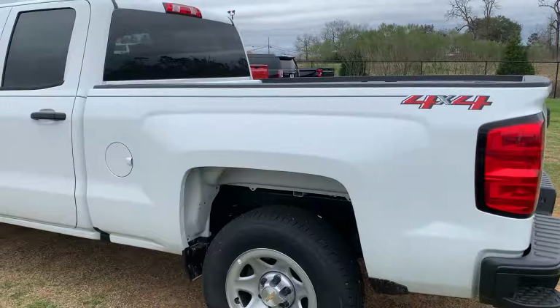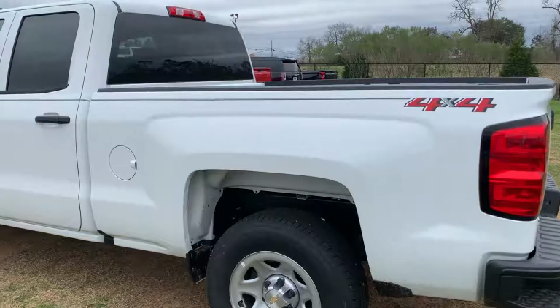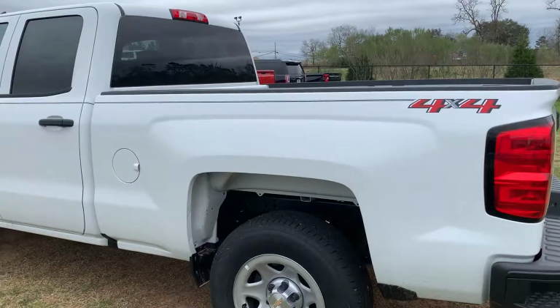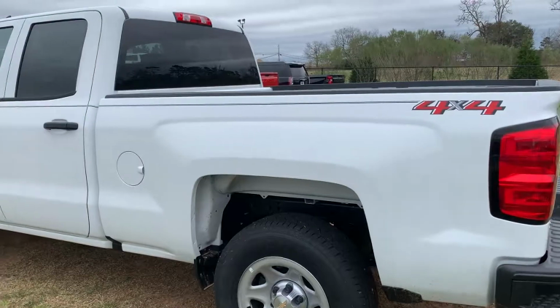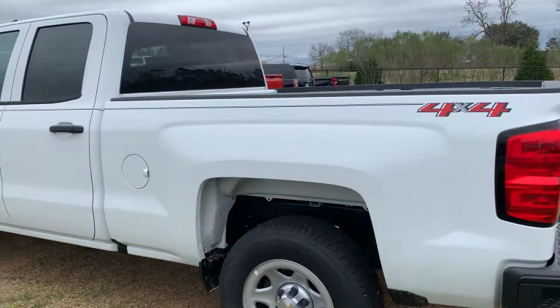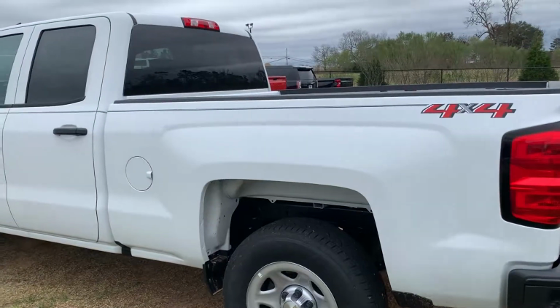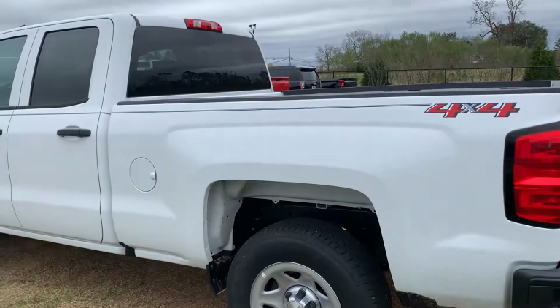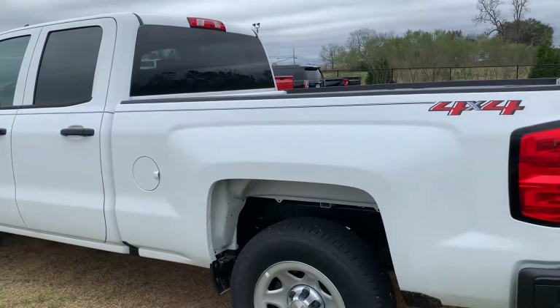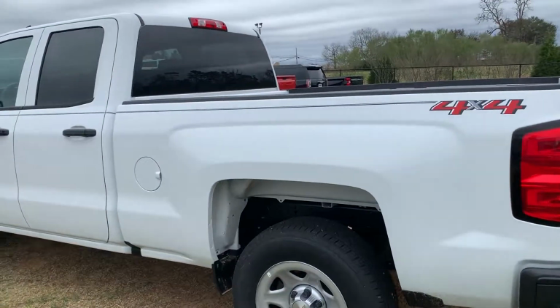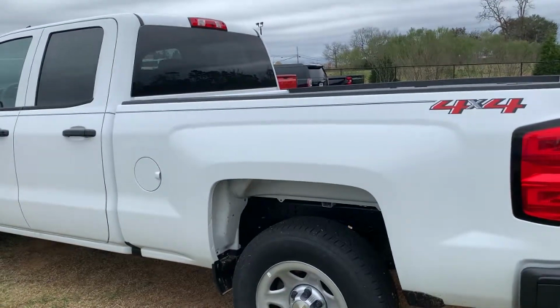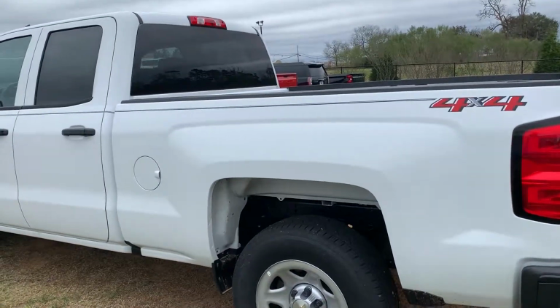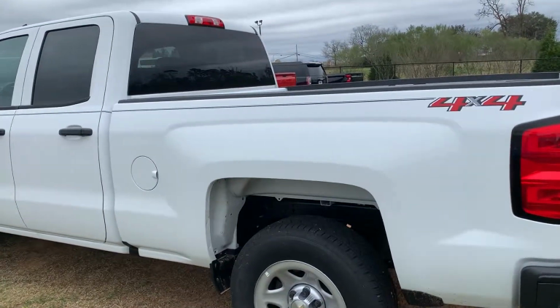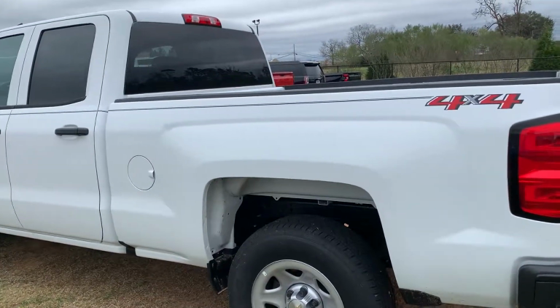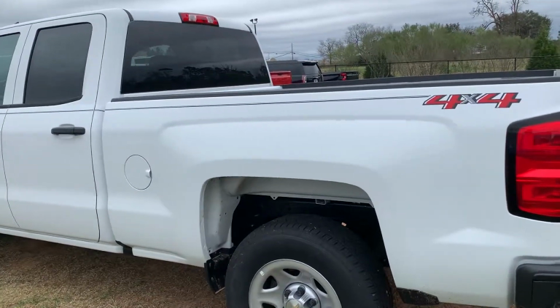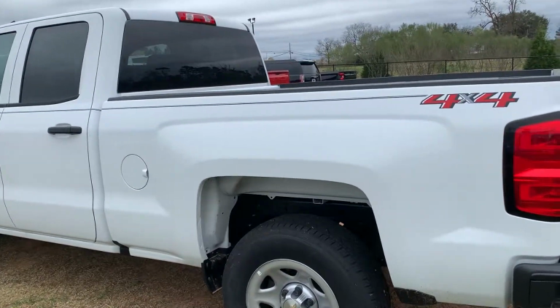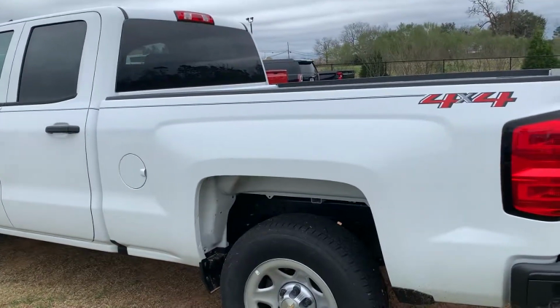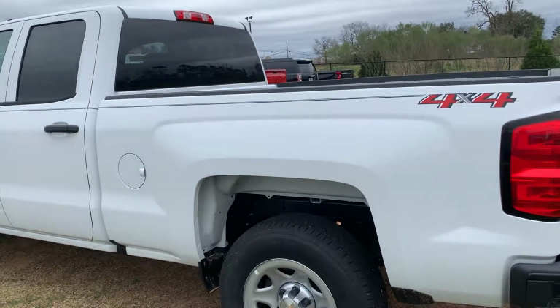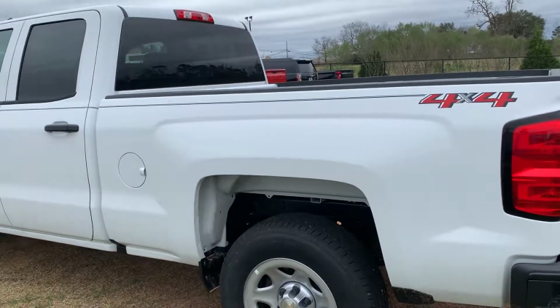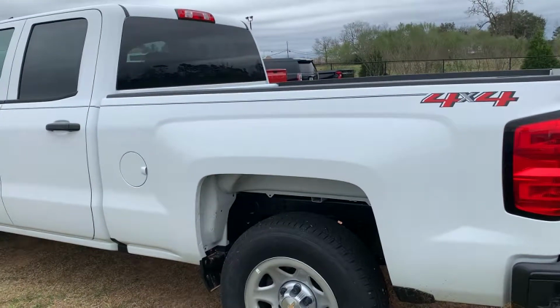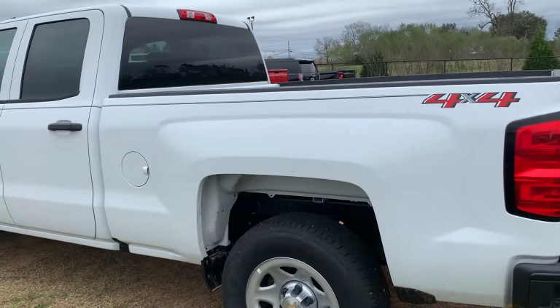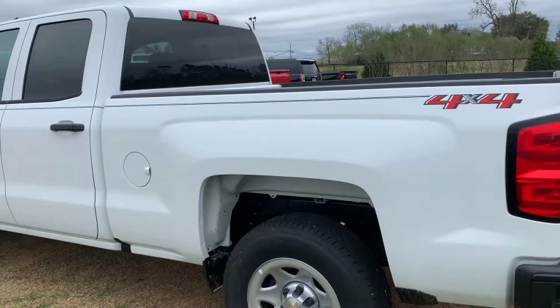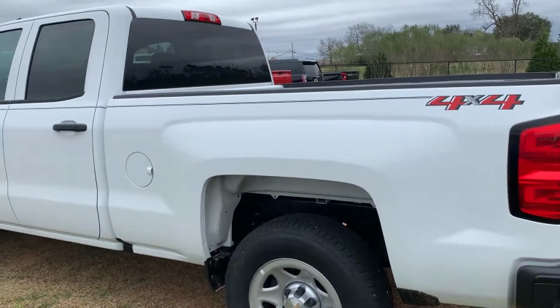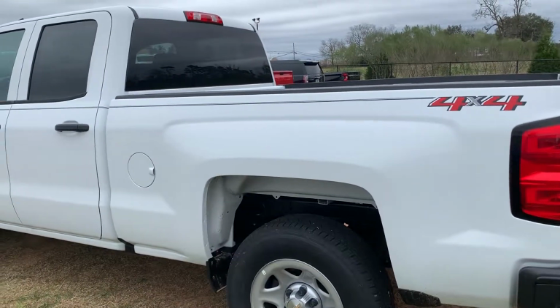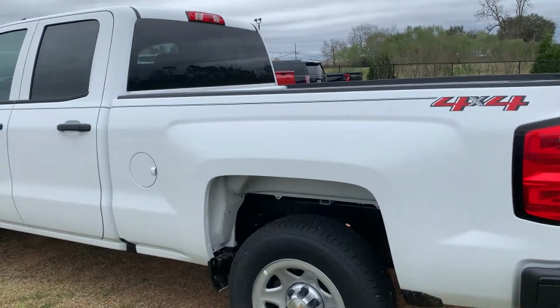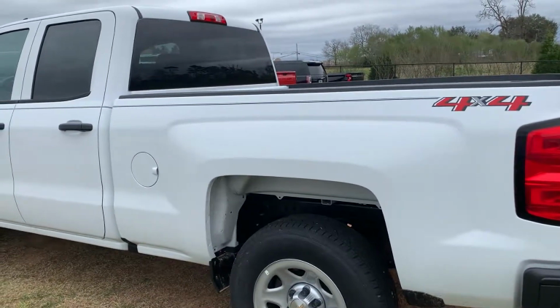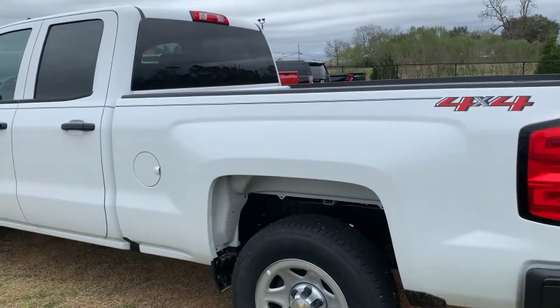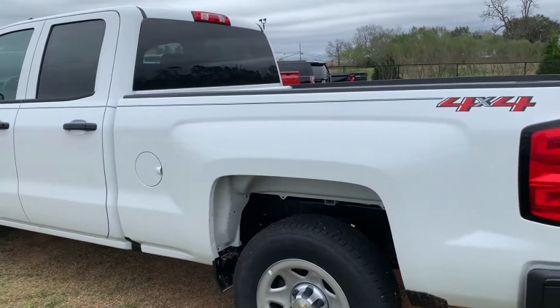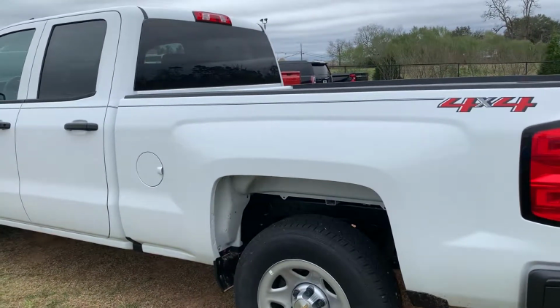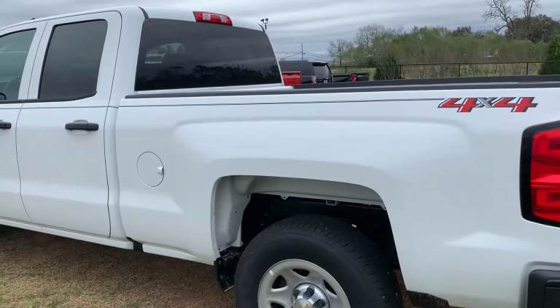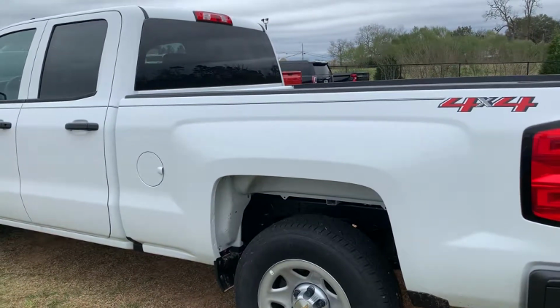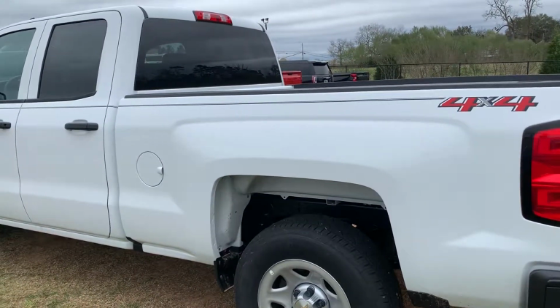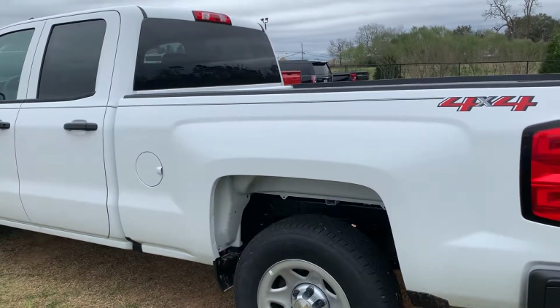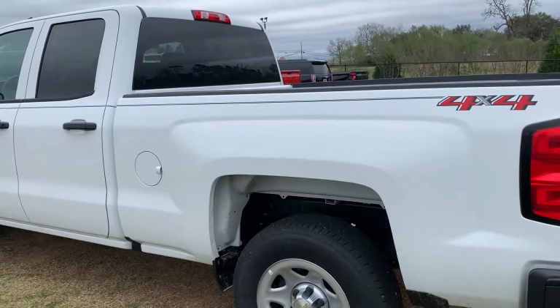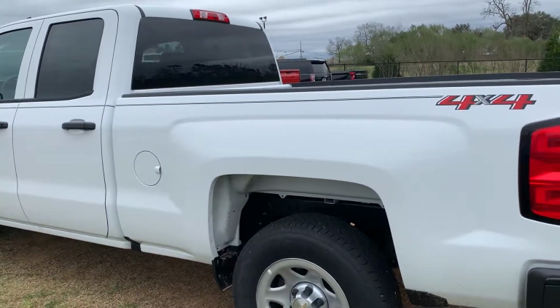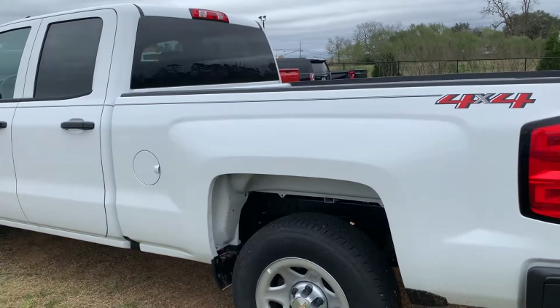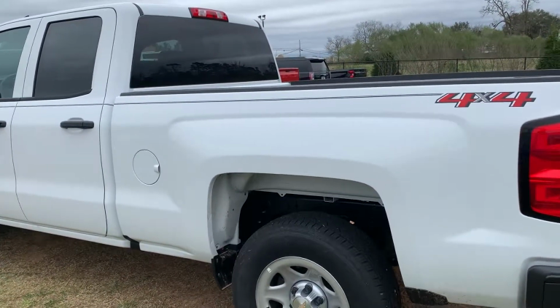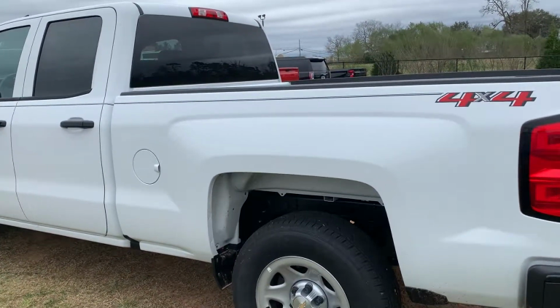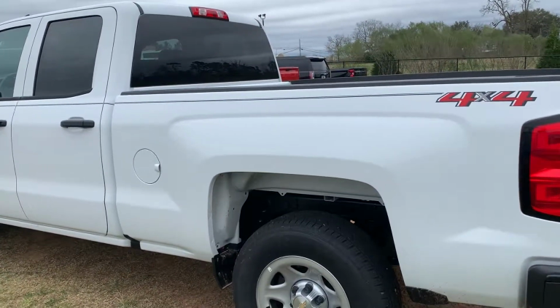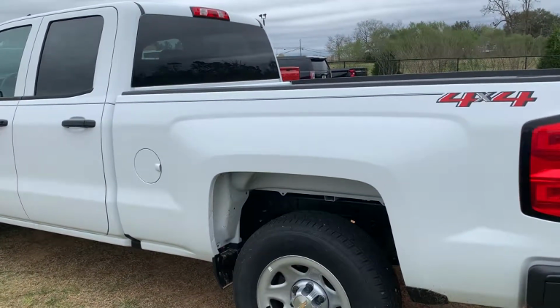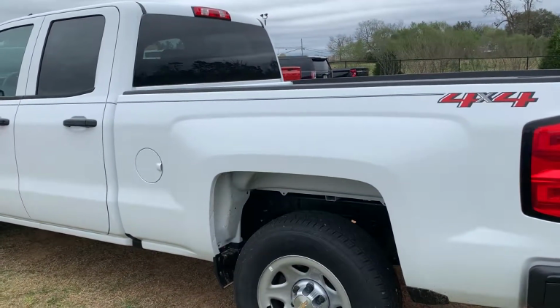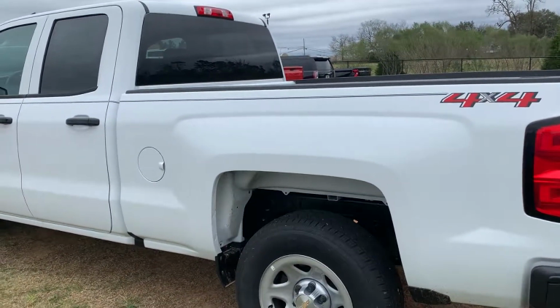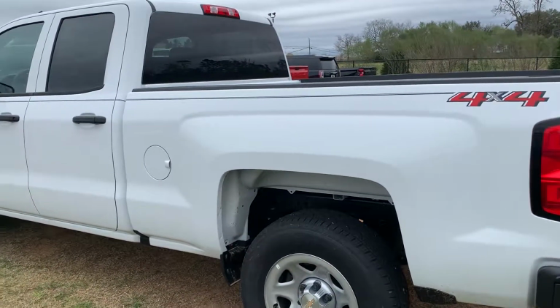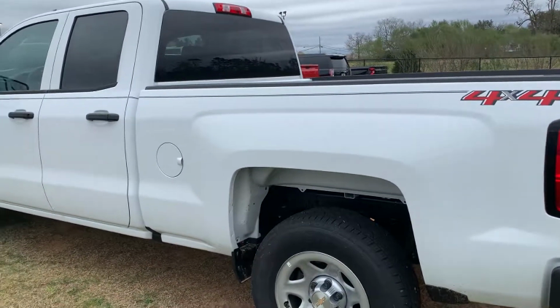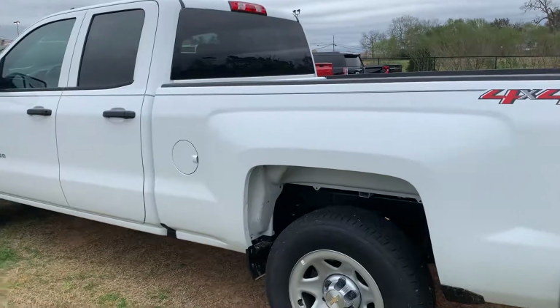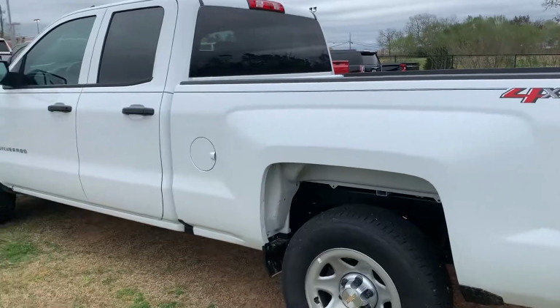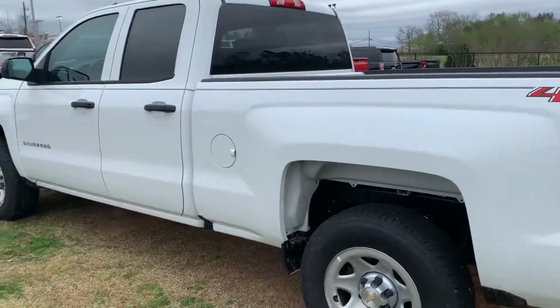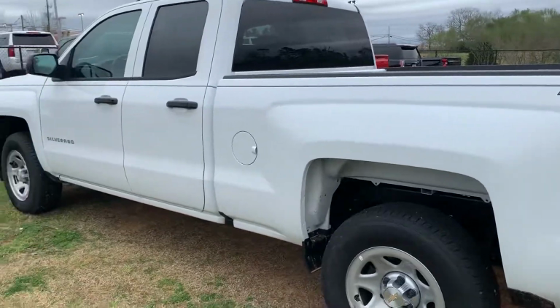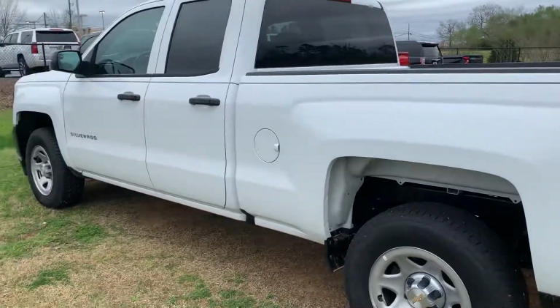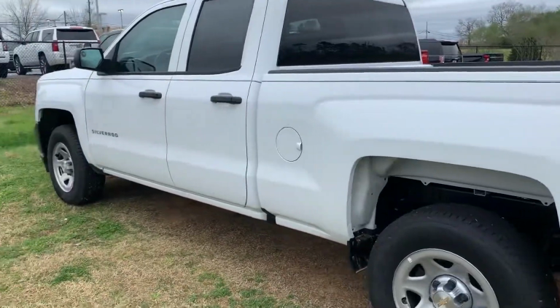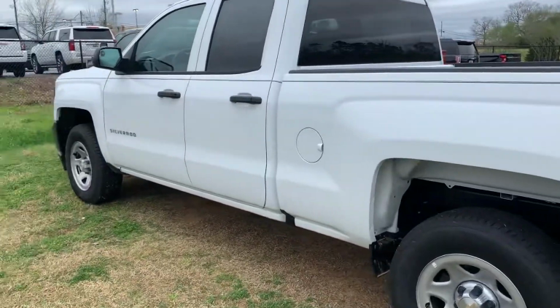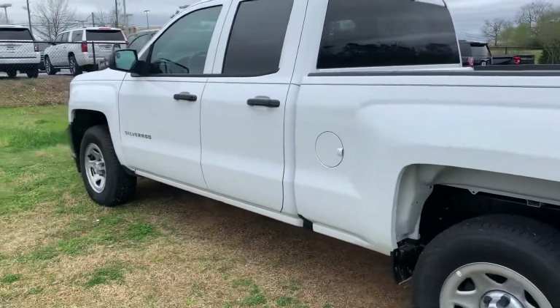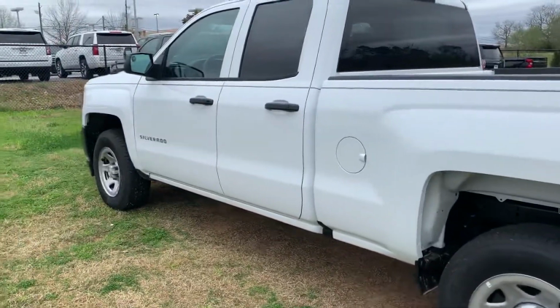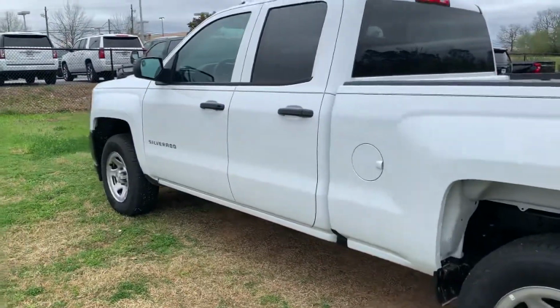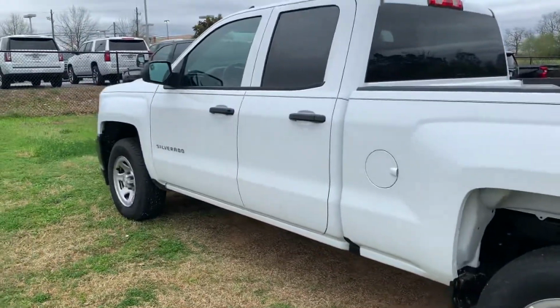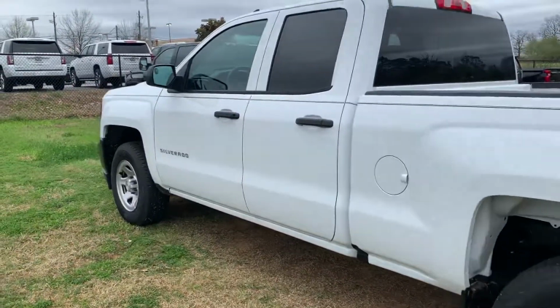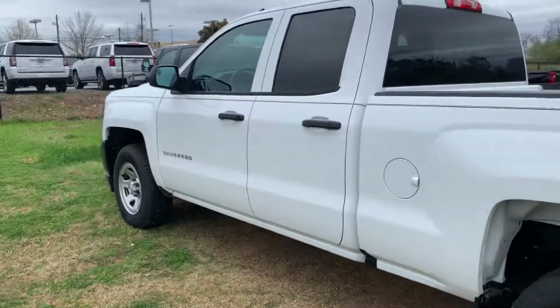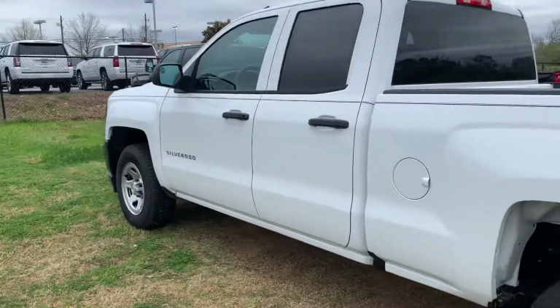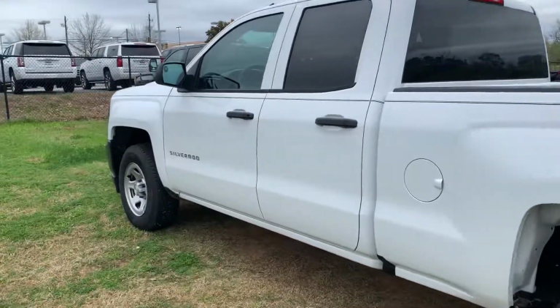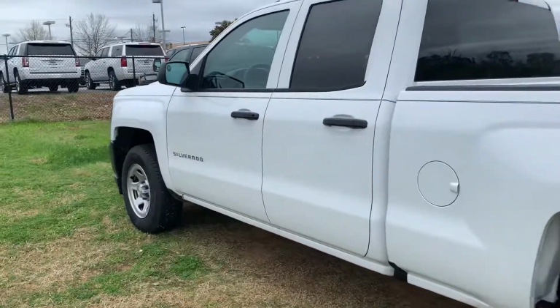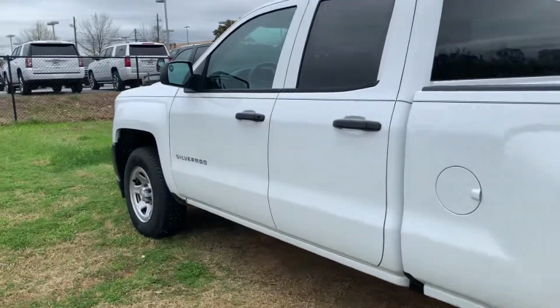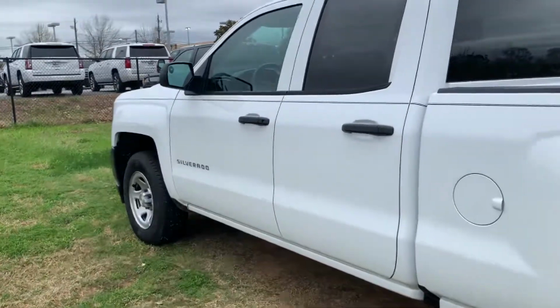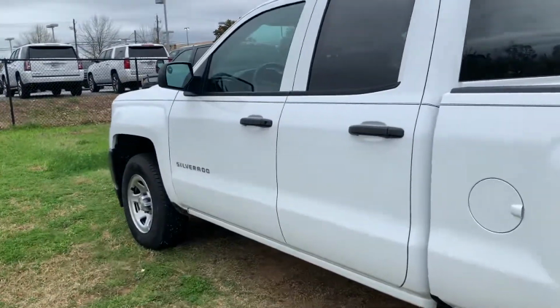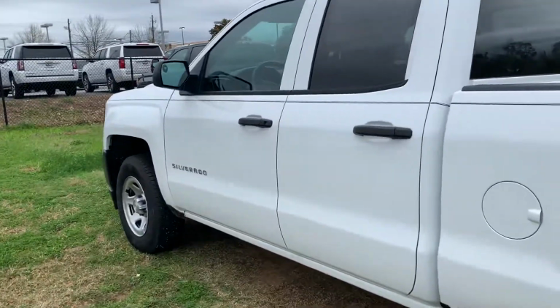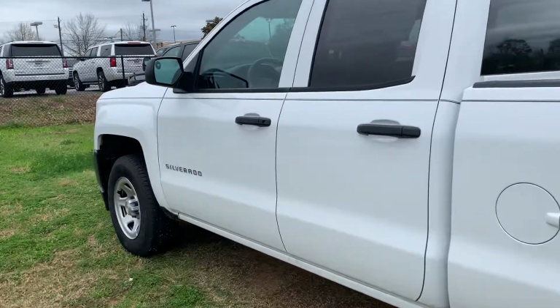This is Jonathan with Prince Chevrolet in Albany, Georgia. This is a 2019 classic body styled Chevrolet Silverado, four-wheel drive, extended cab.